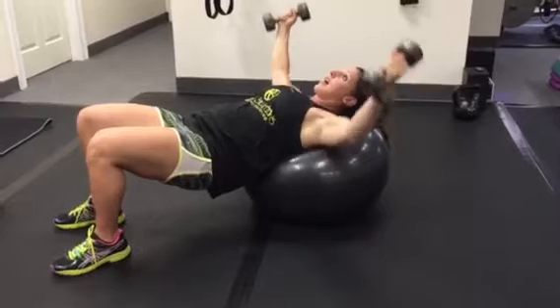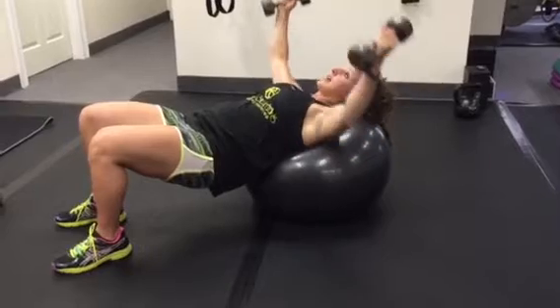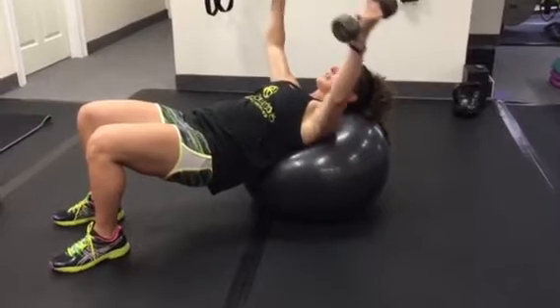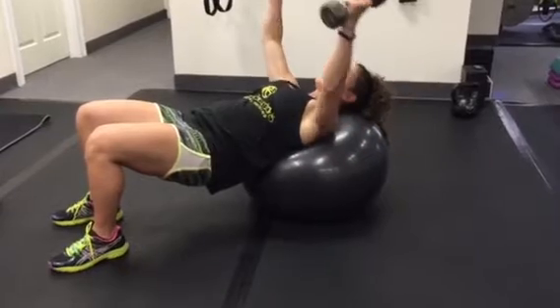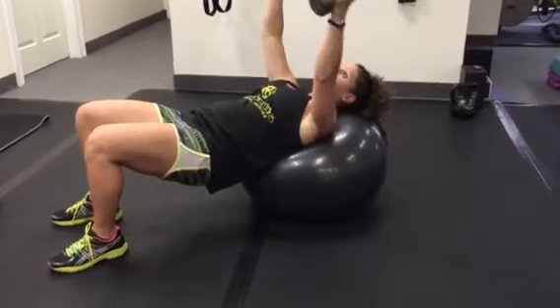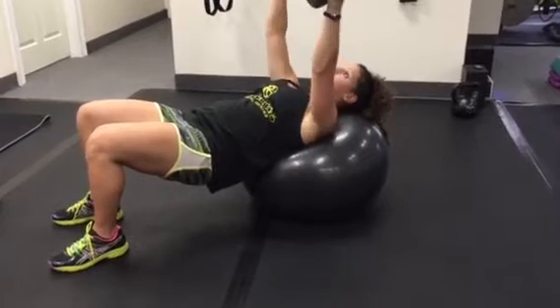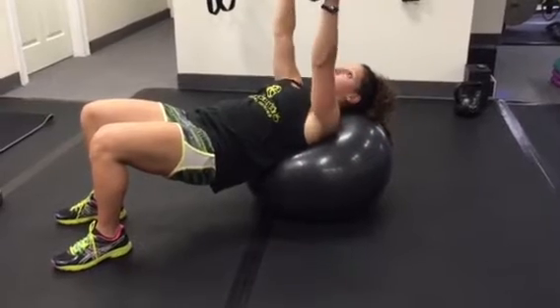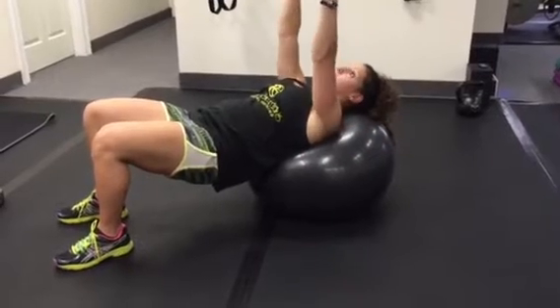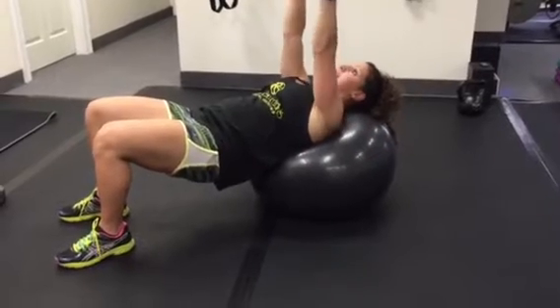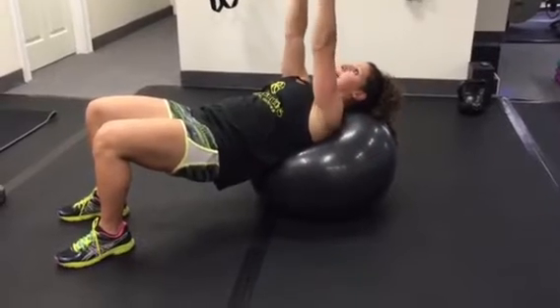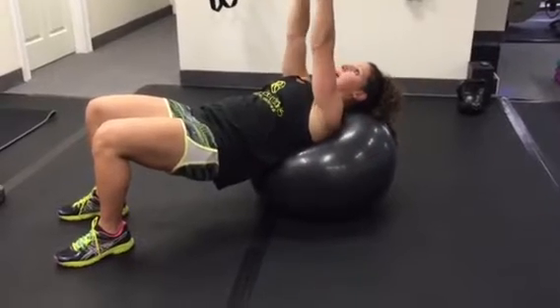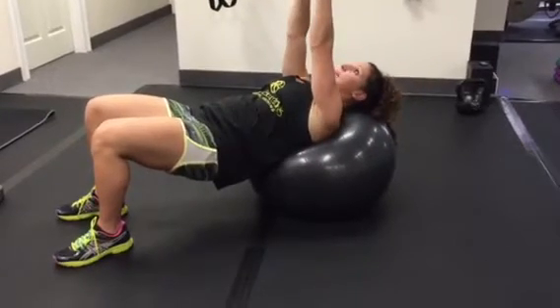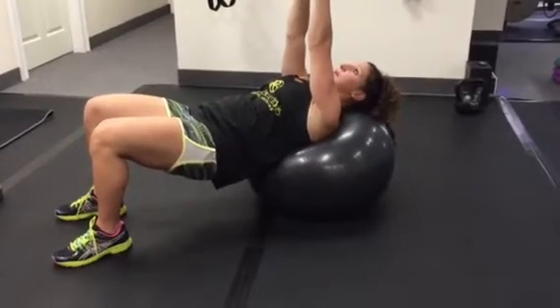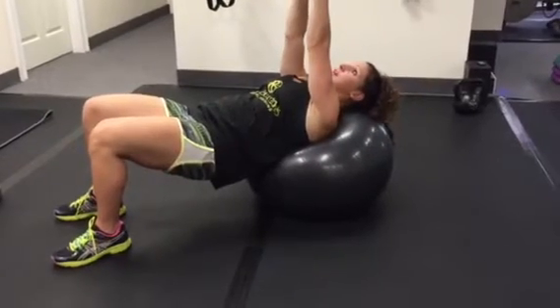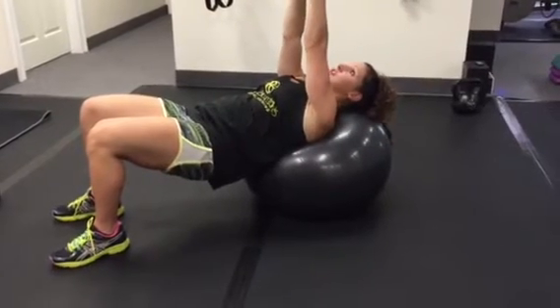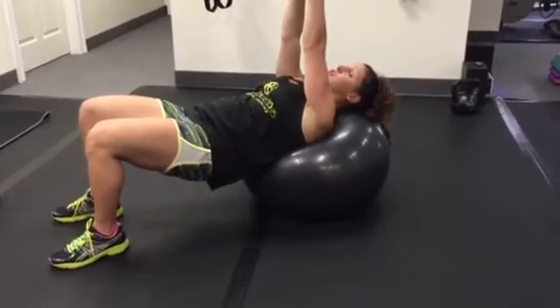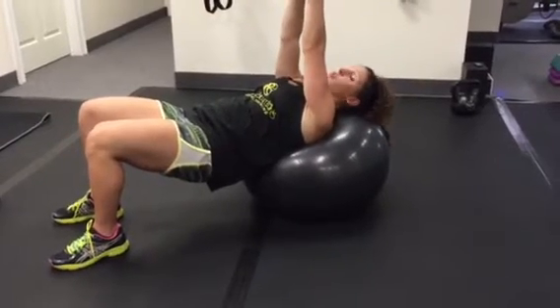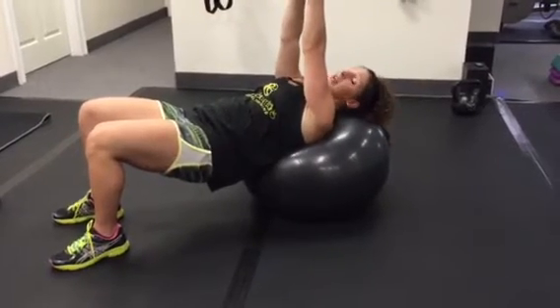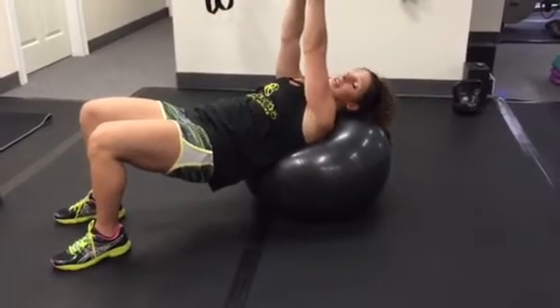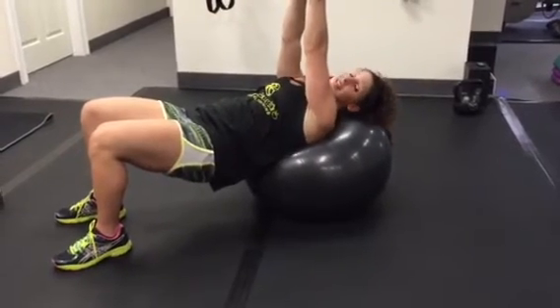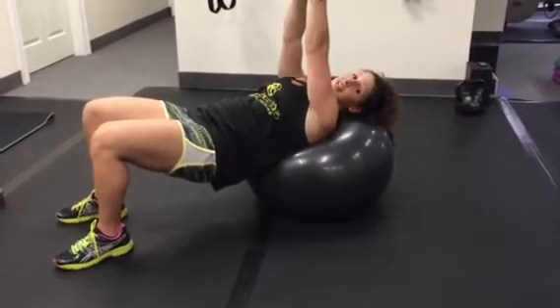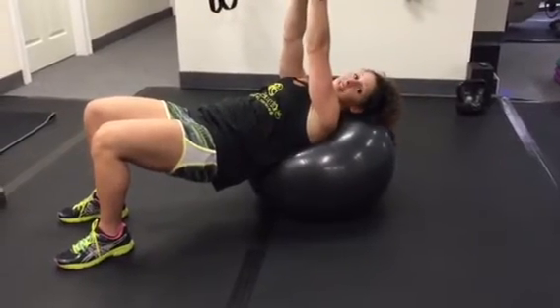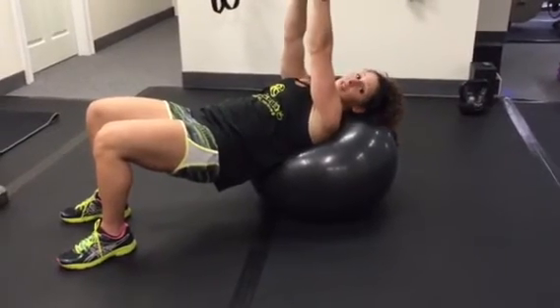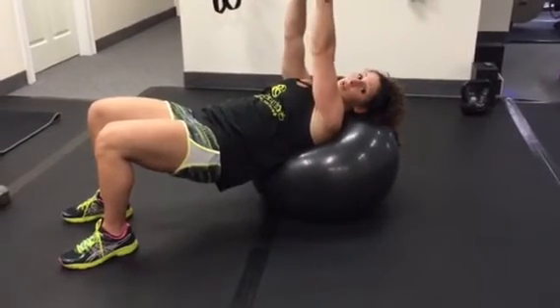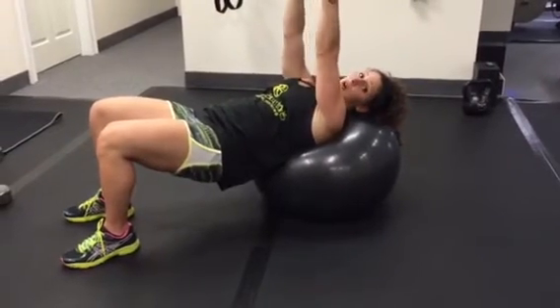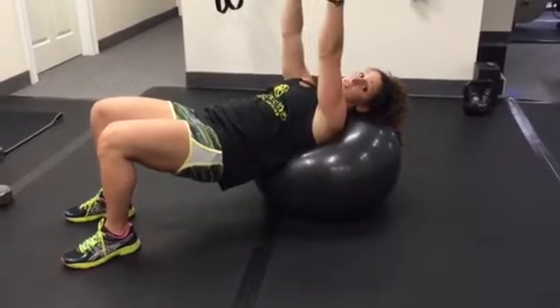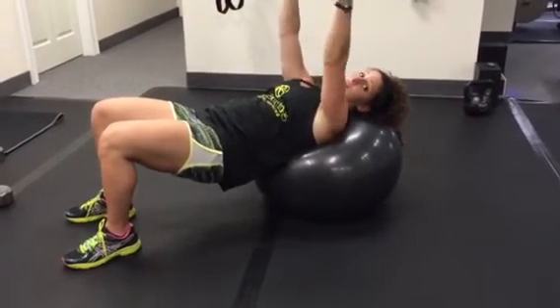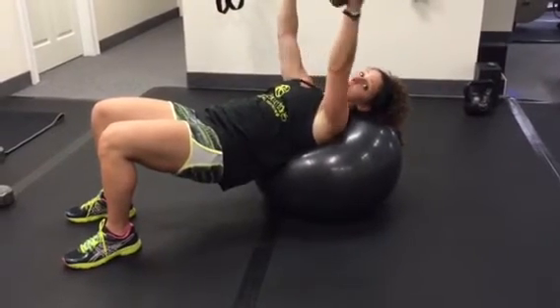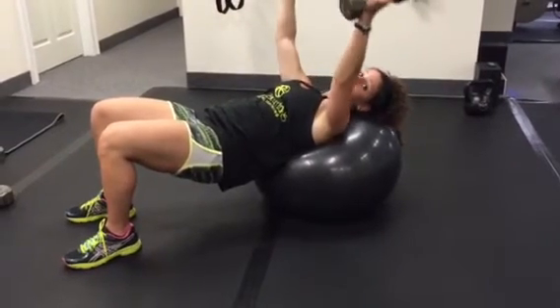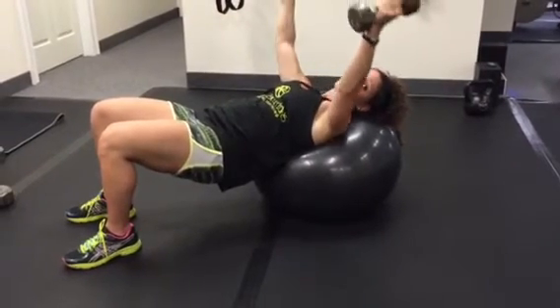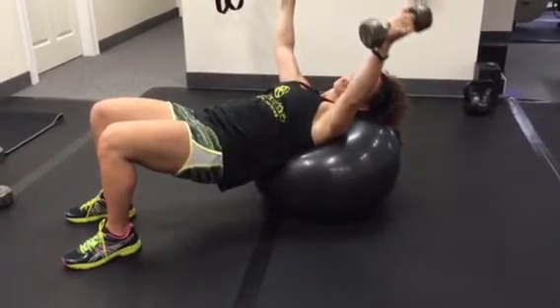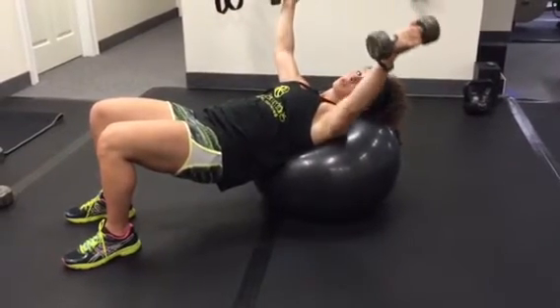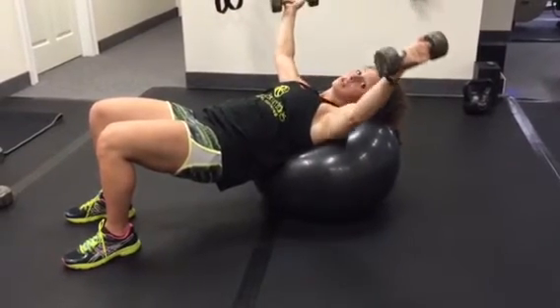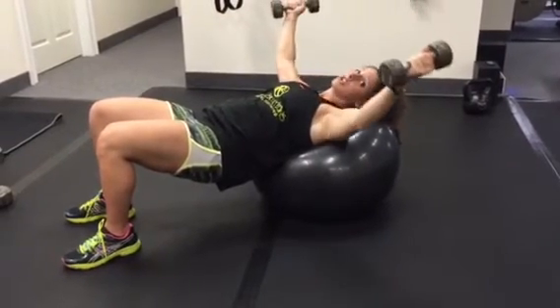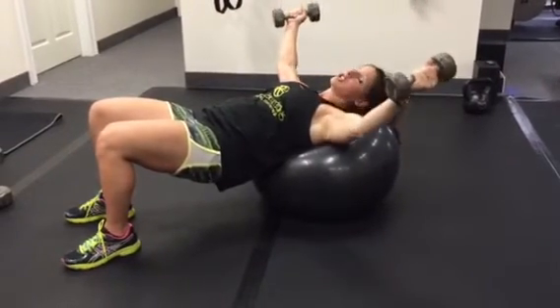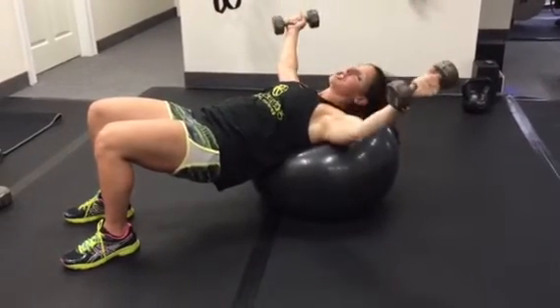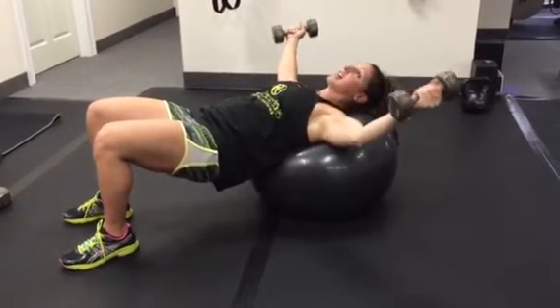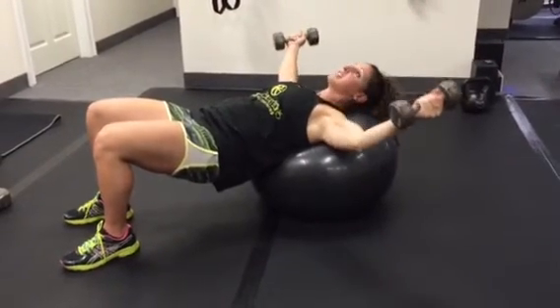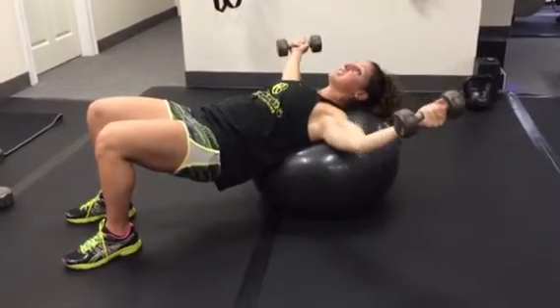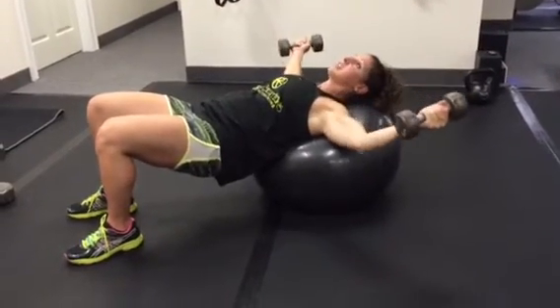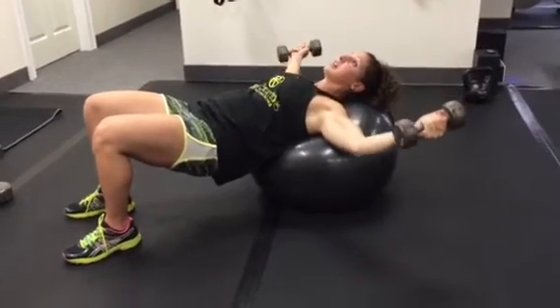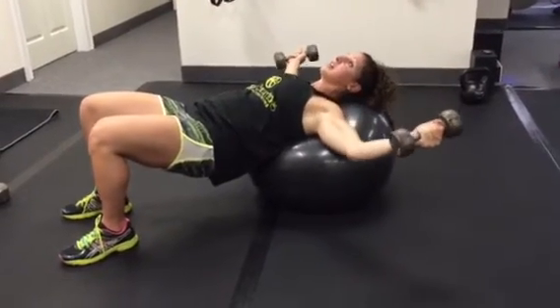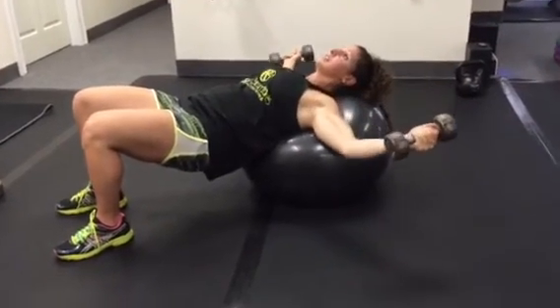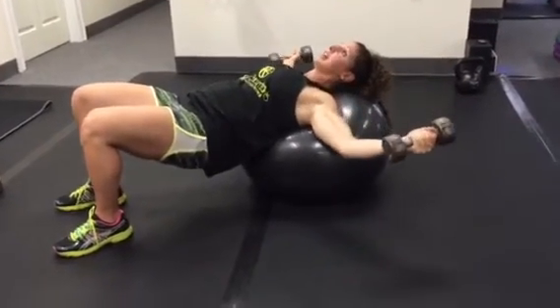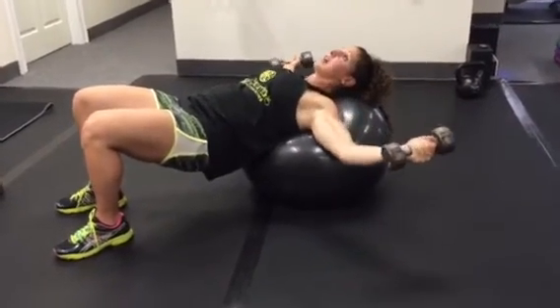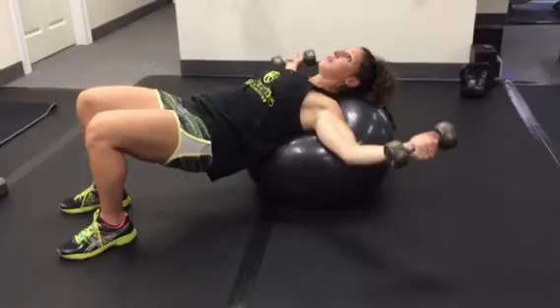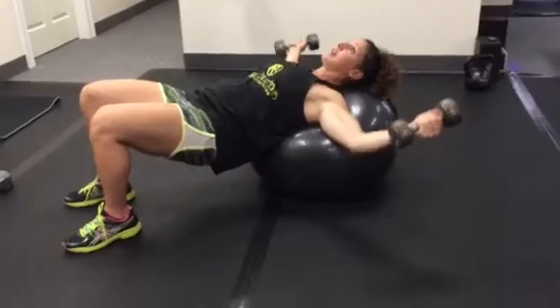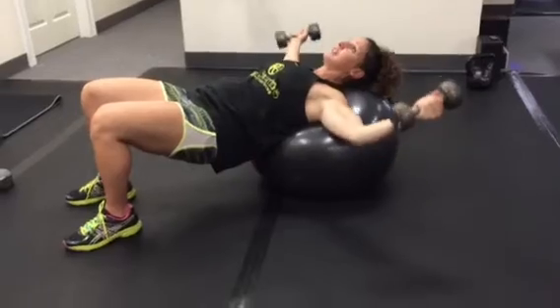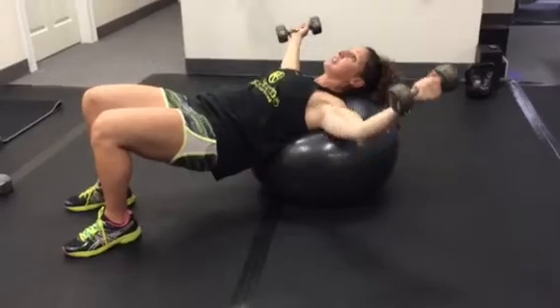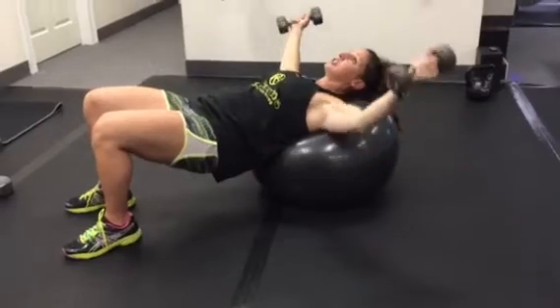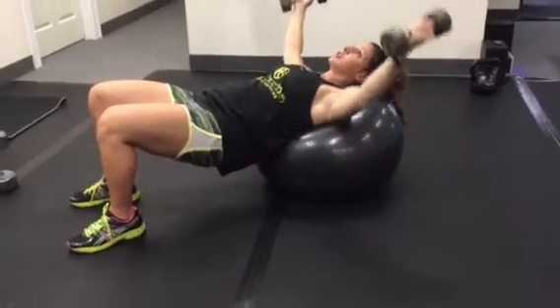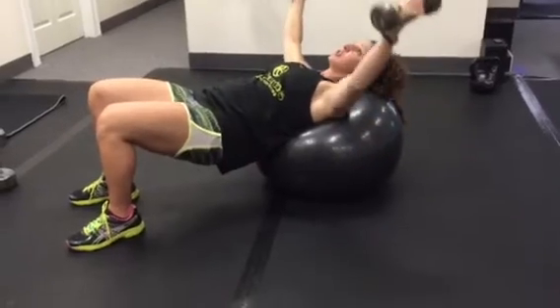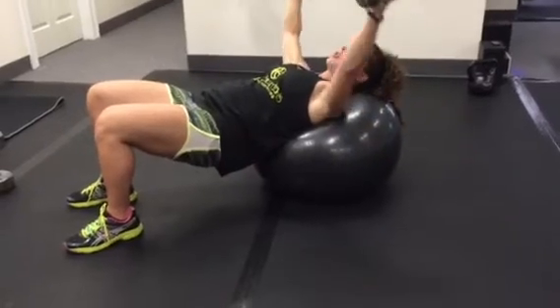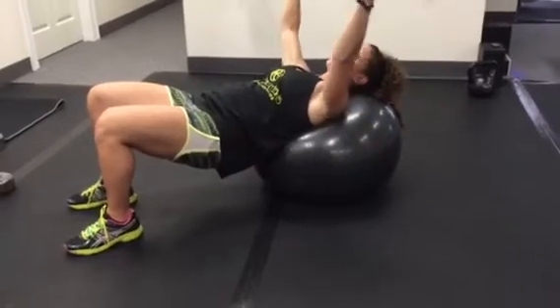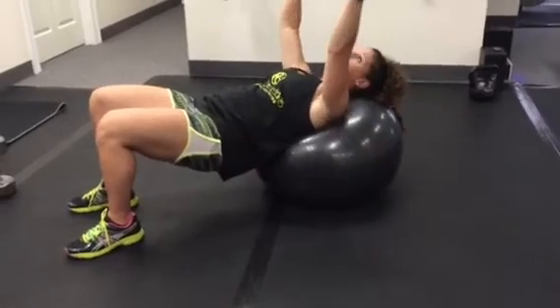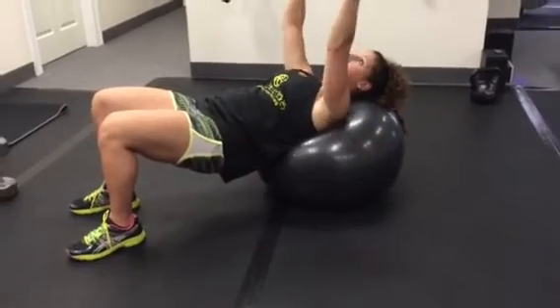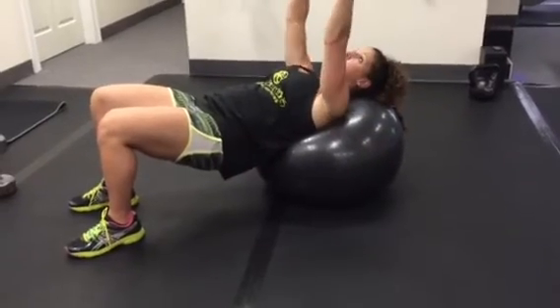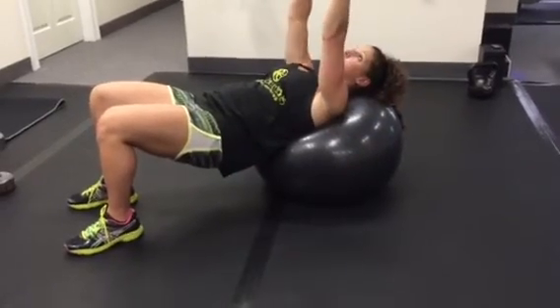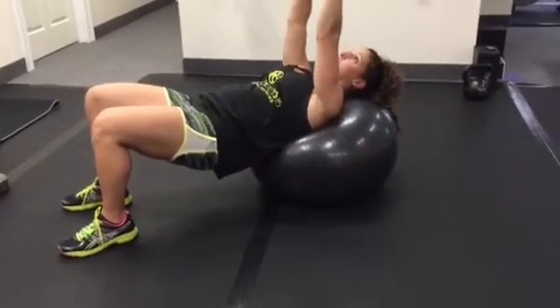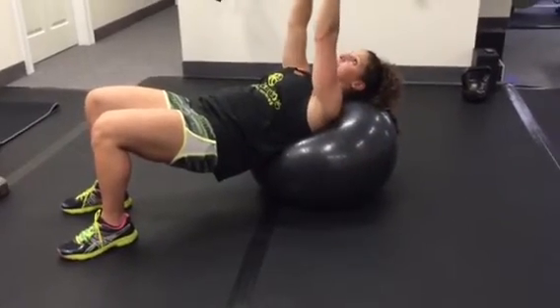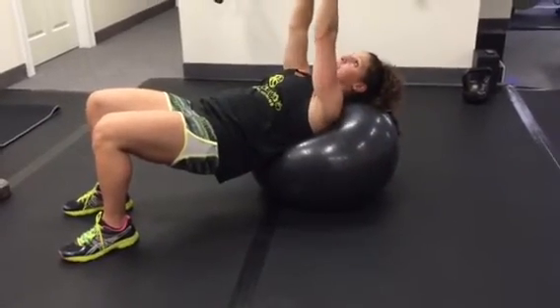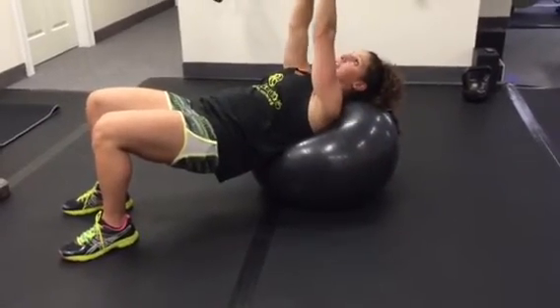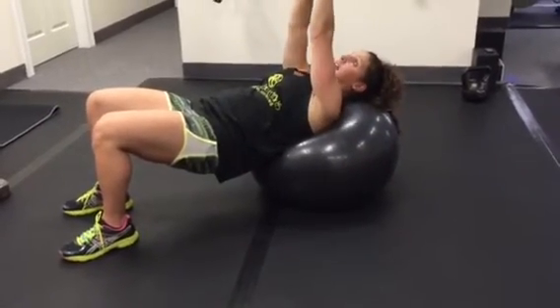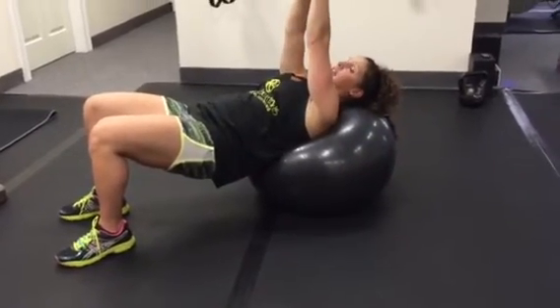Hold your core tight. Exhale as you squeeze up. Squeeze as if you have a pencil between your chest. Down, nice and controlled. Squeeze it together.